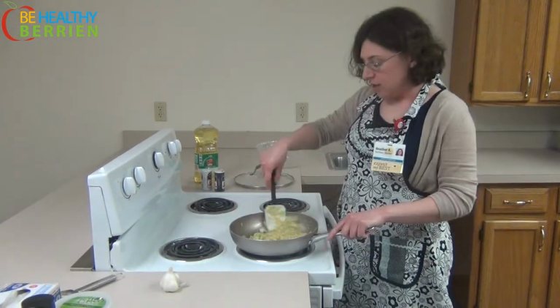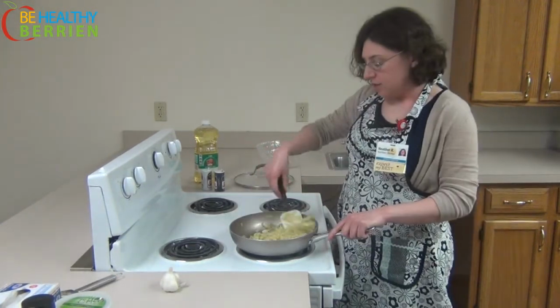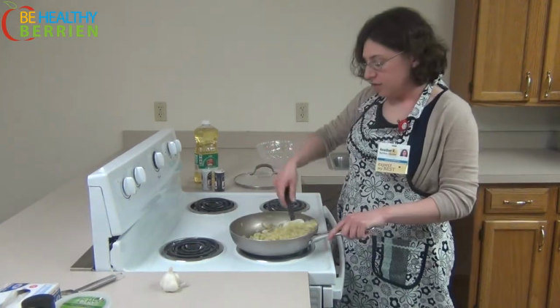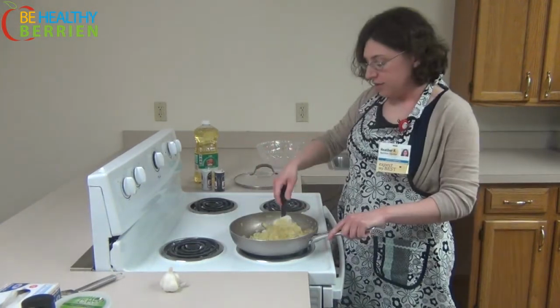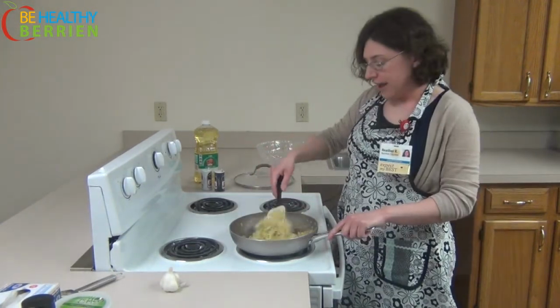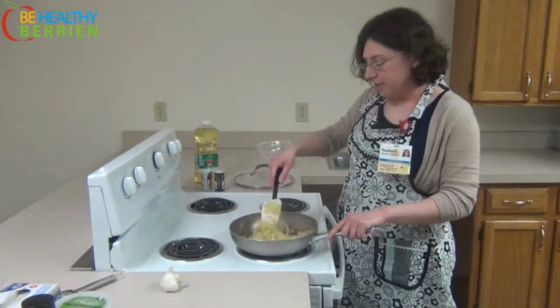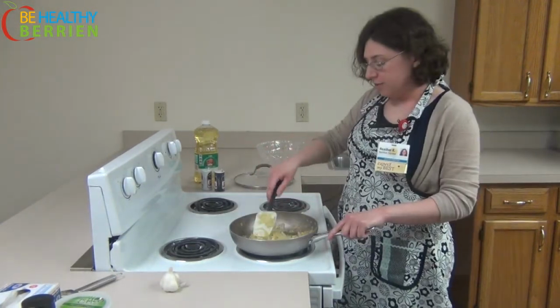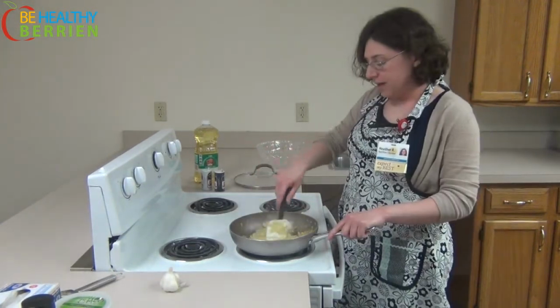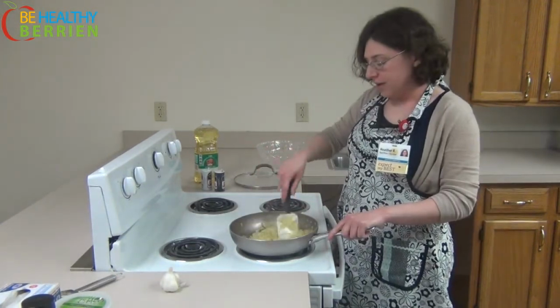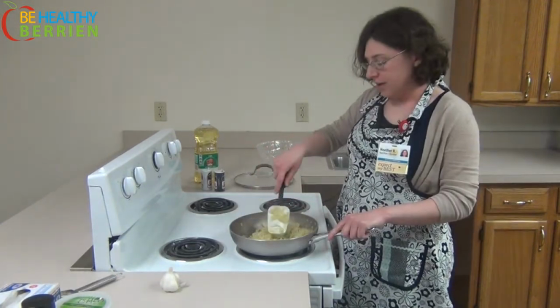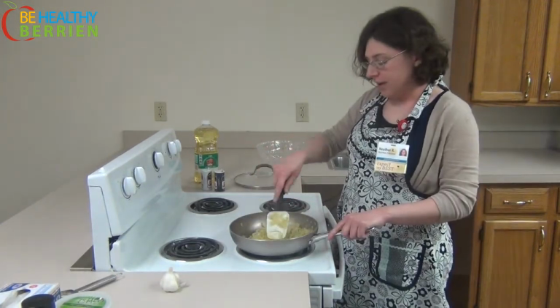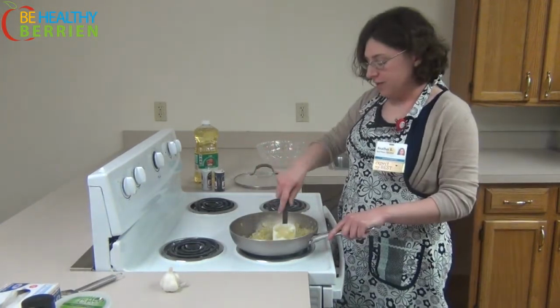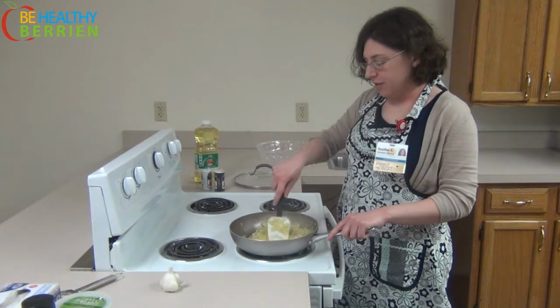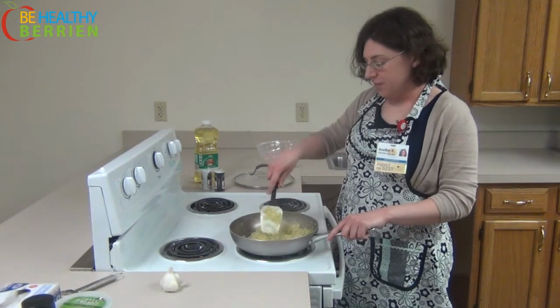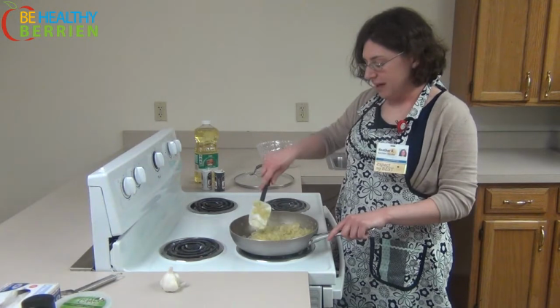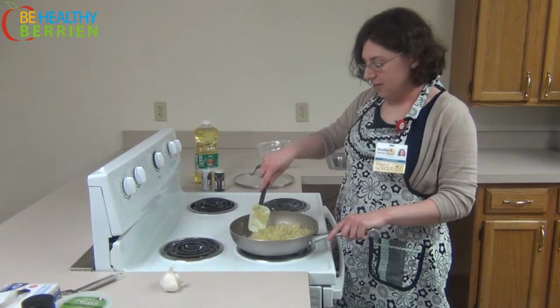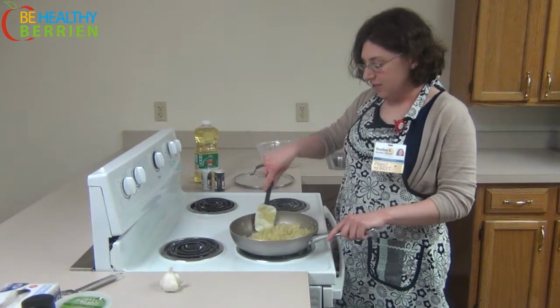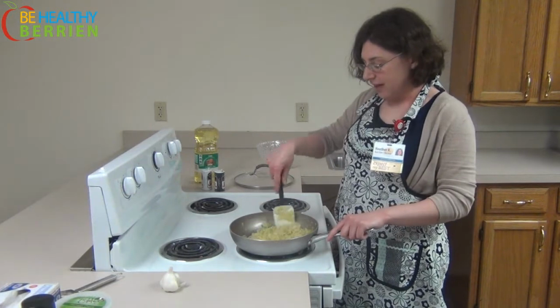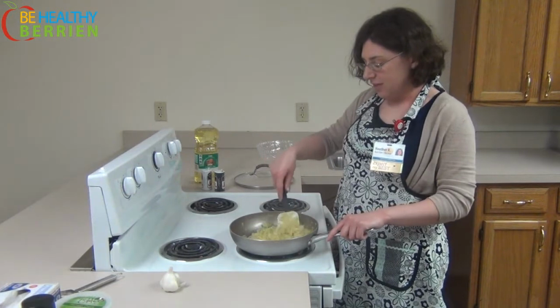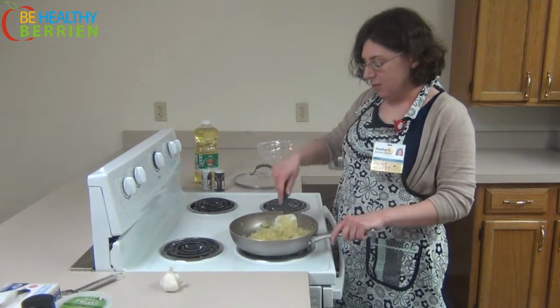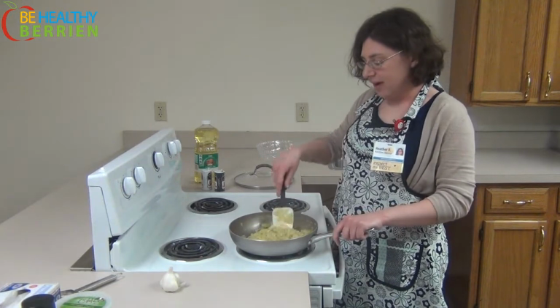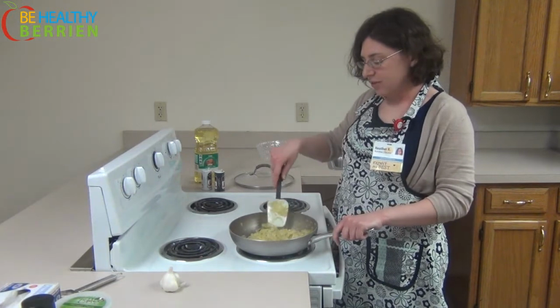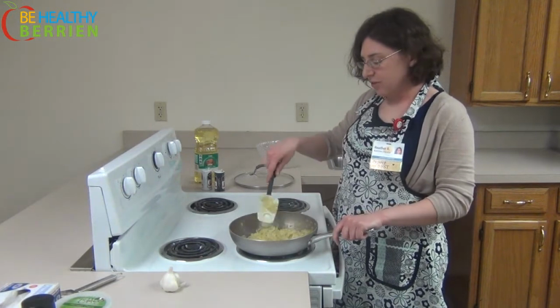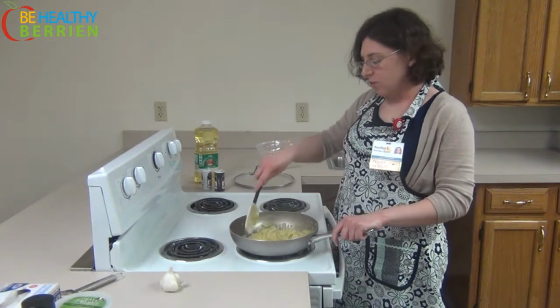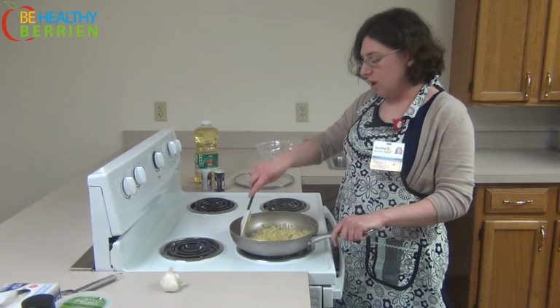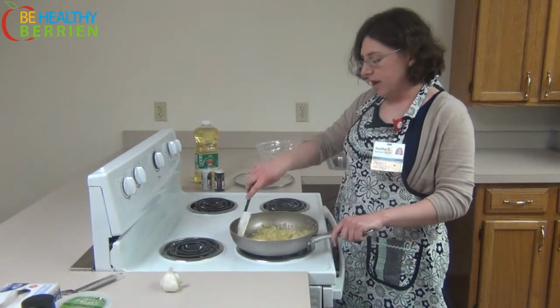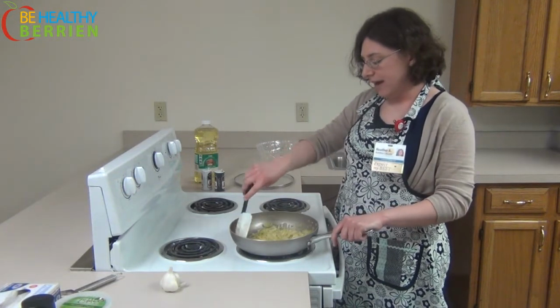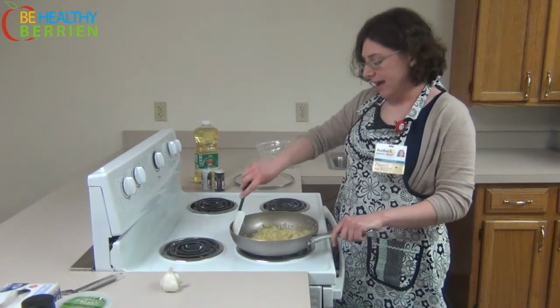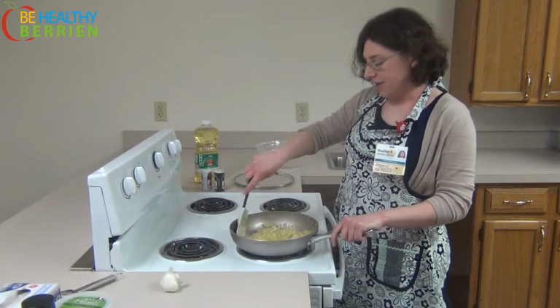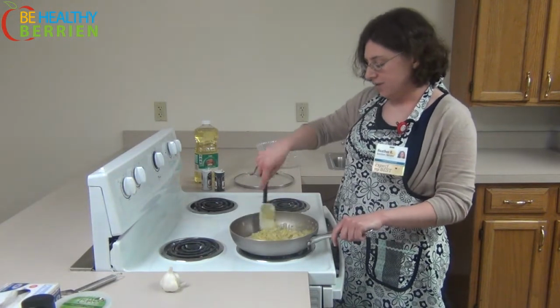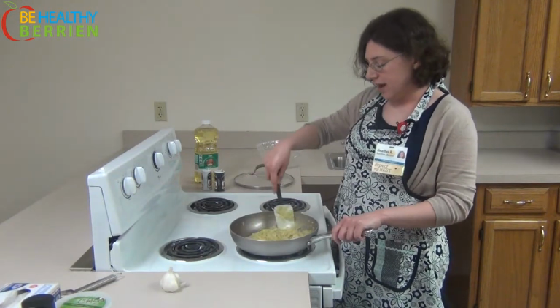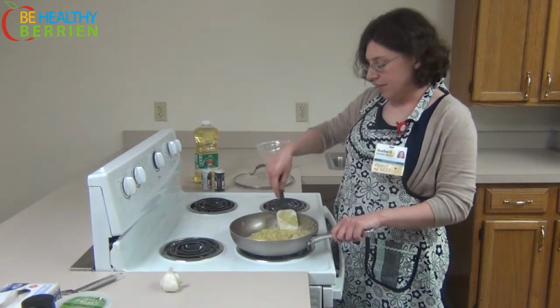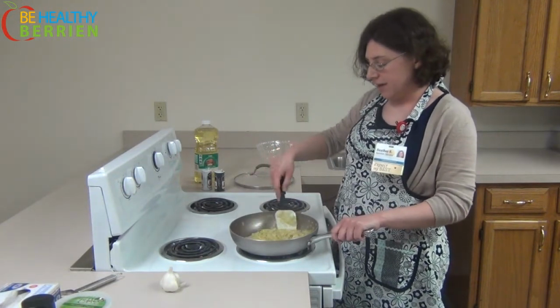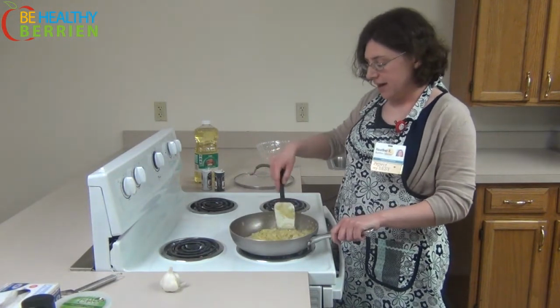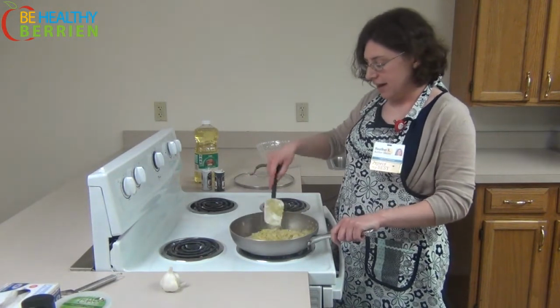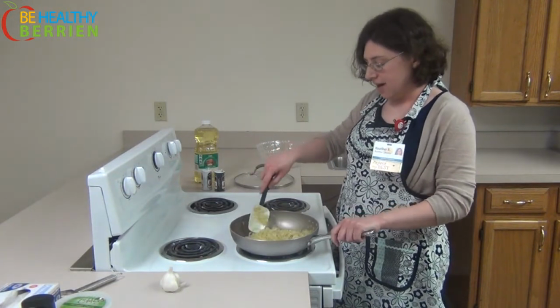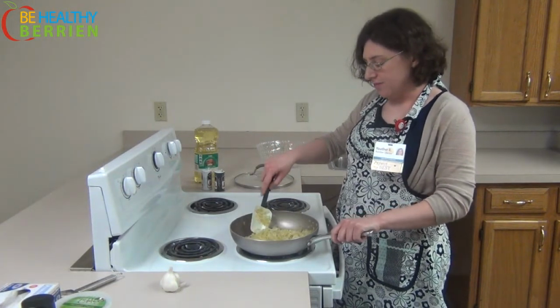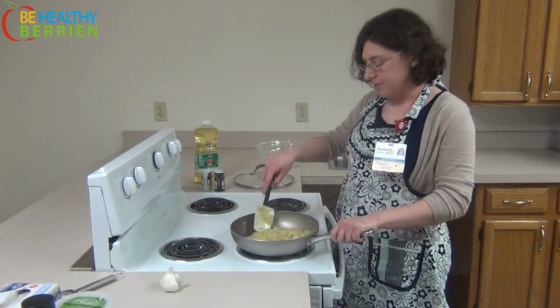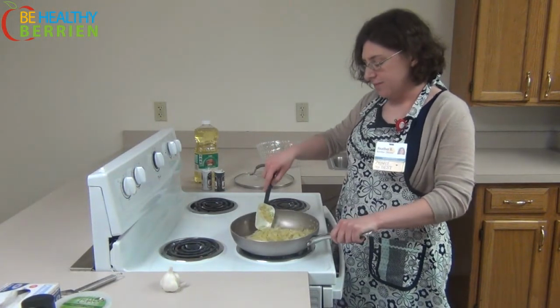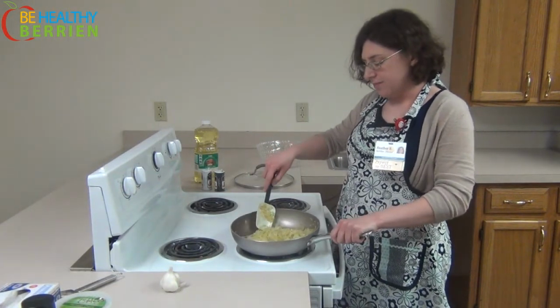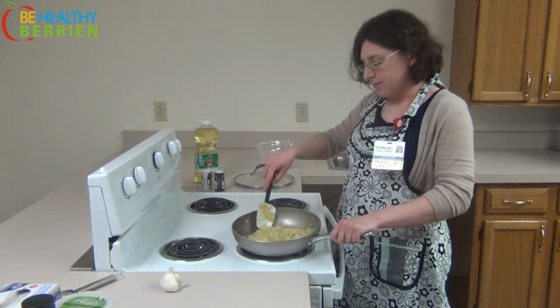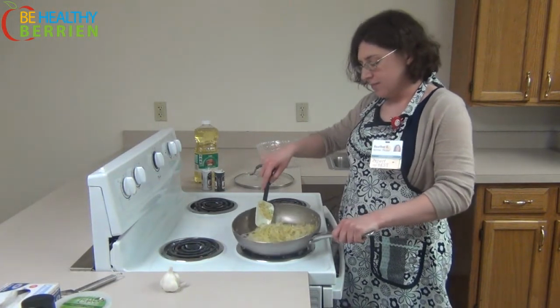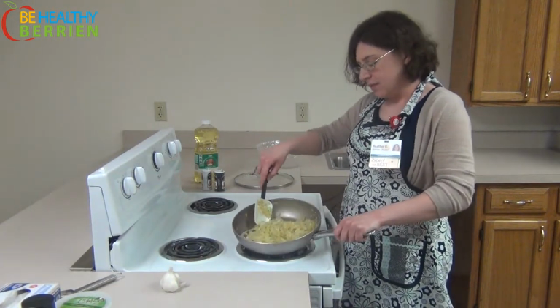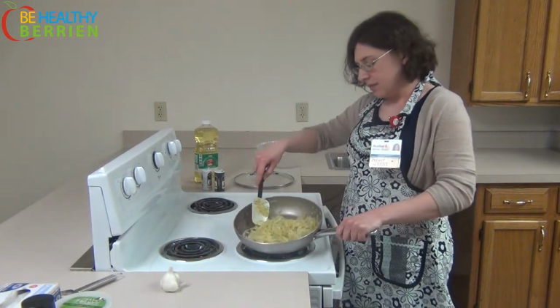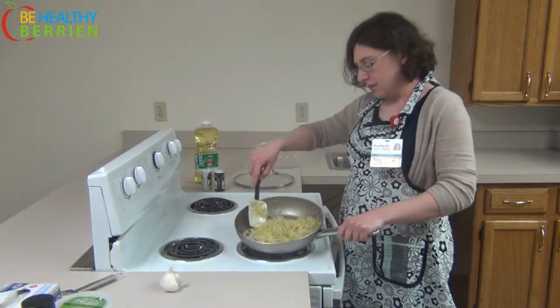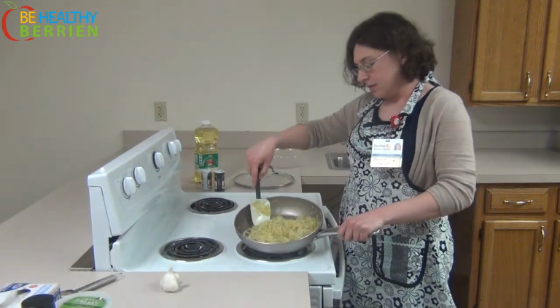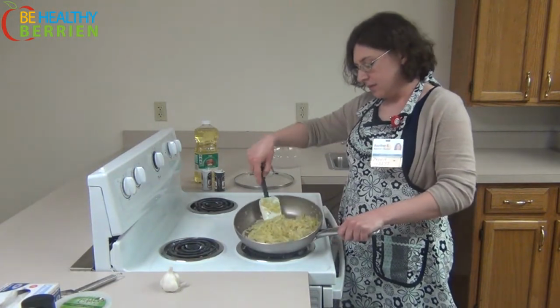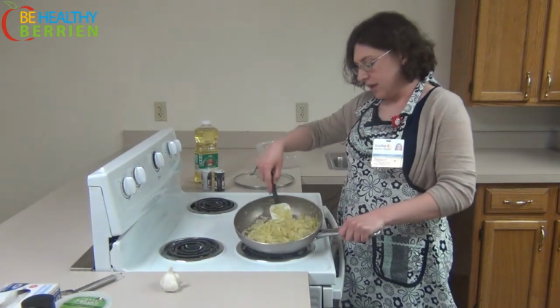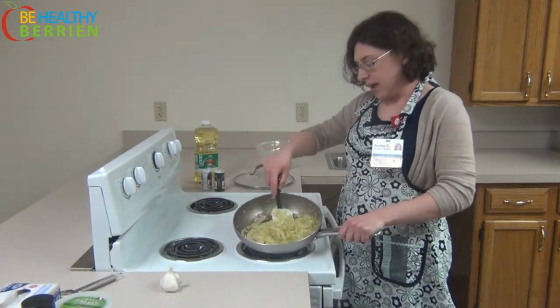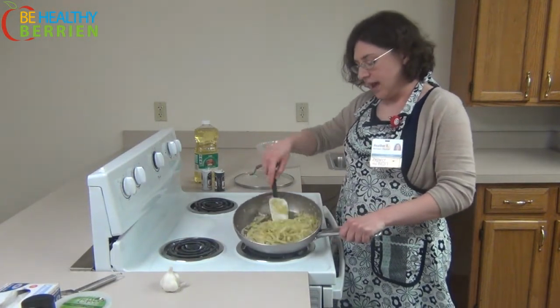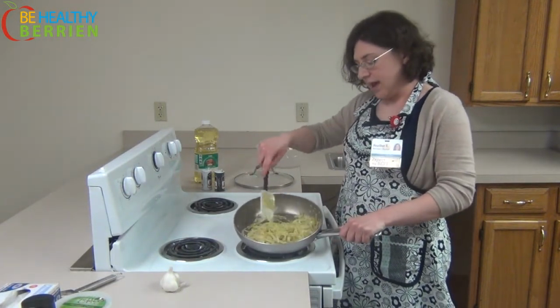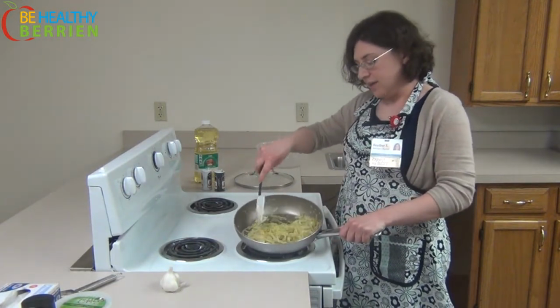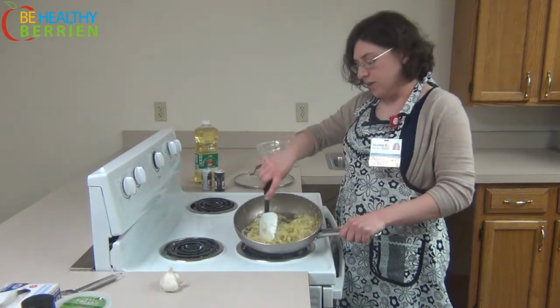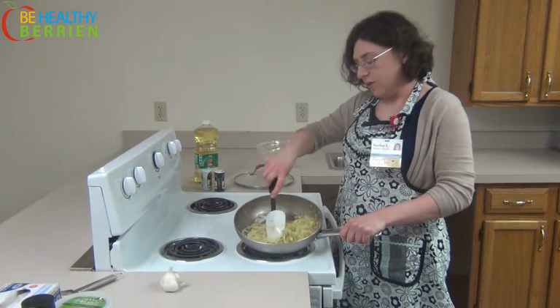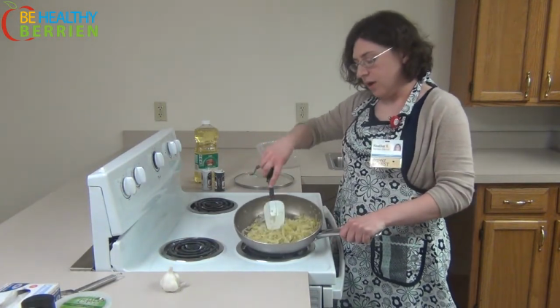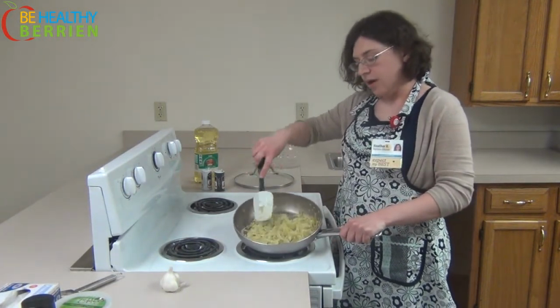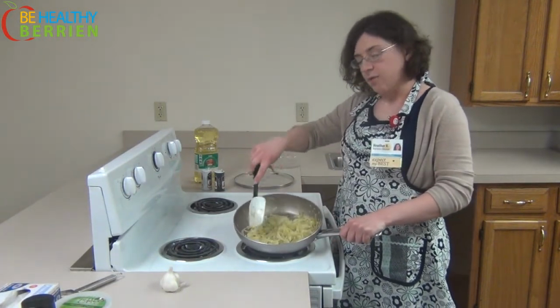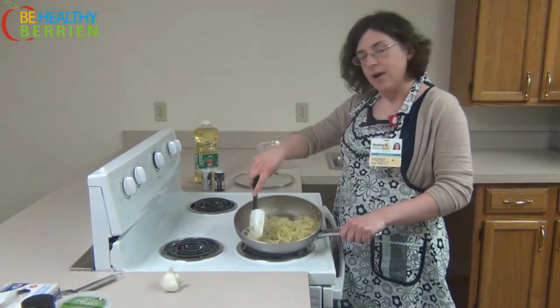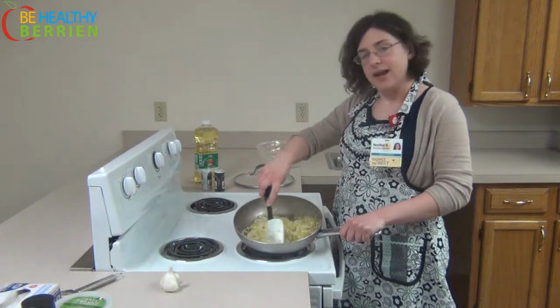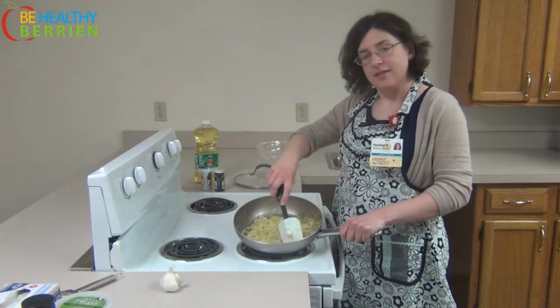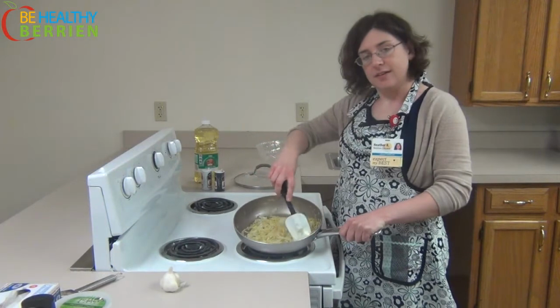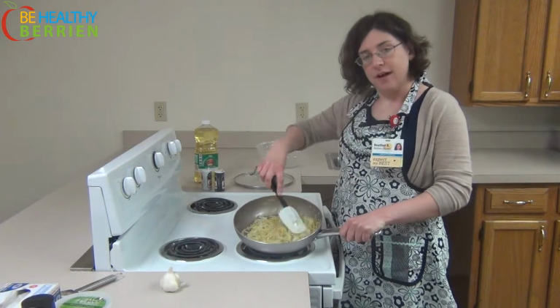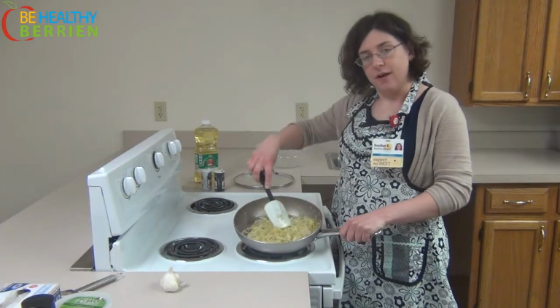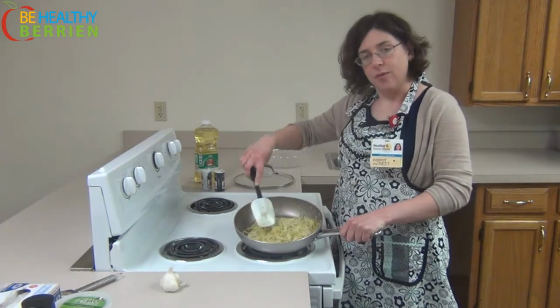So now it's been cooking a few minutes and the rest of the water has evaporated off. And you are ready to go.